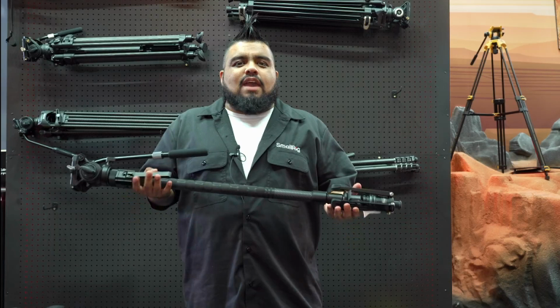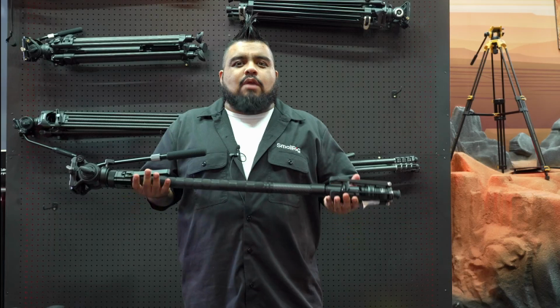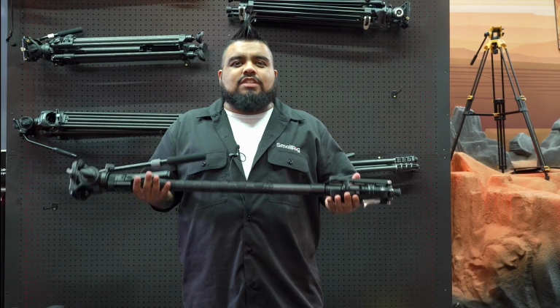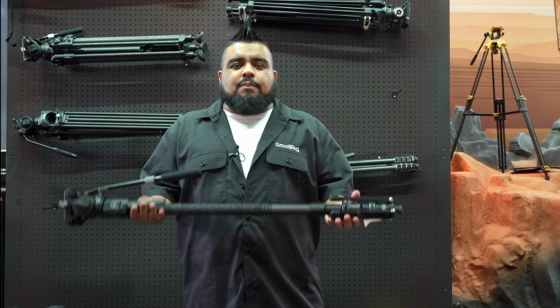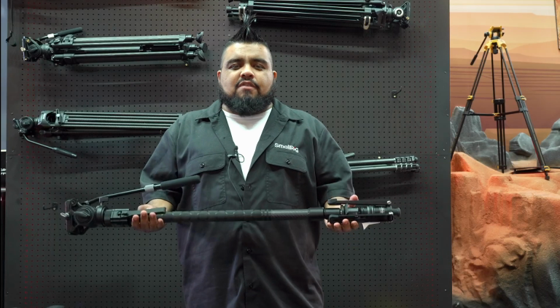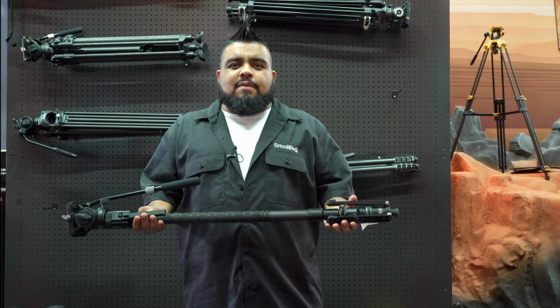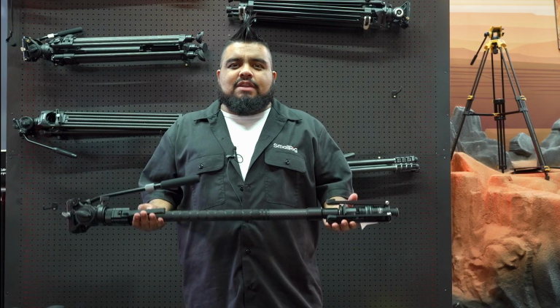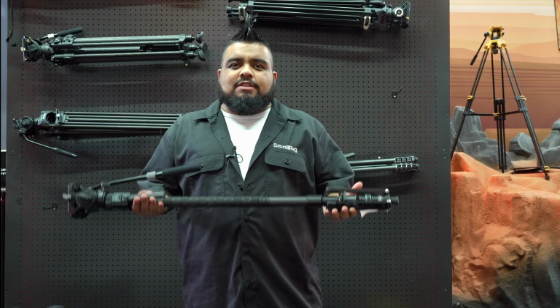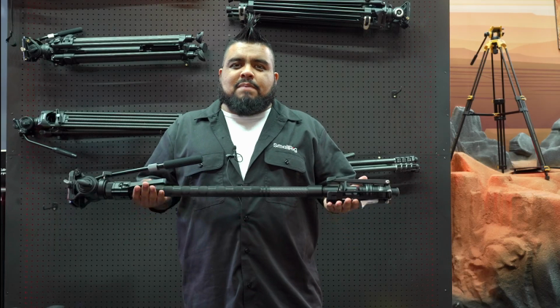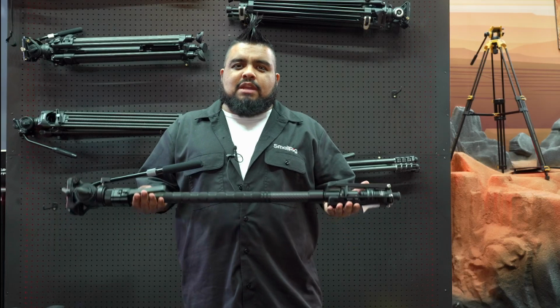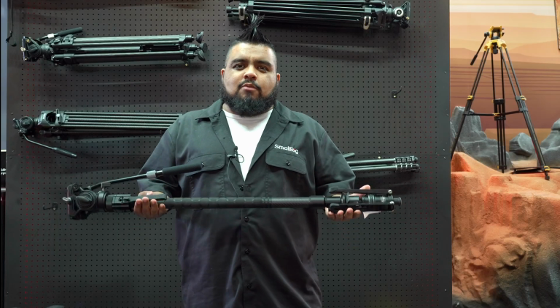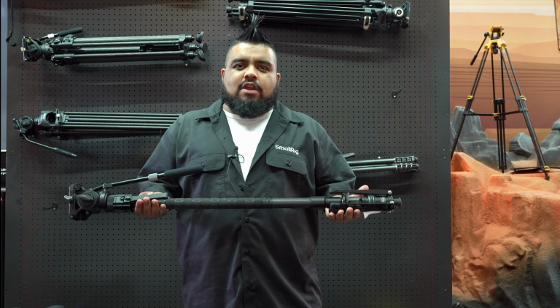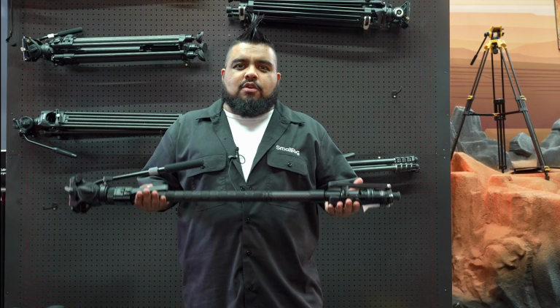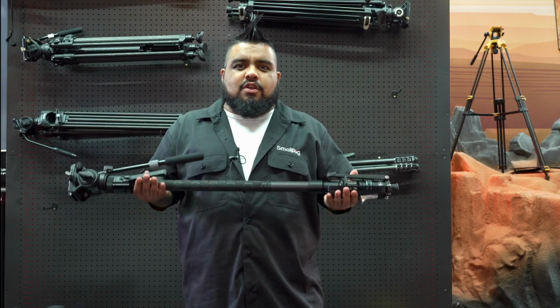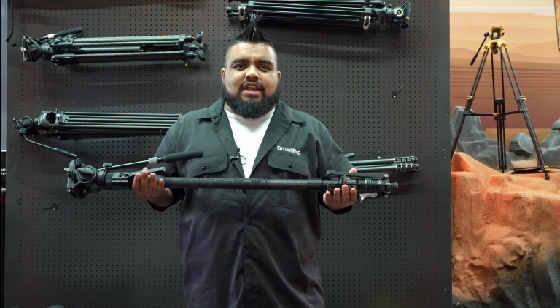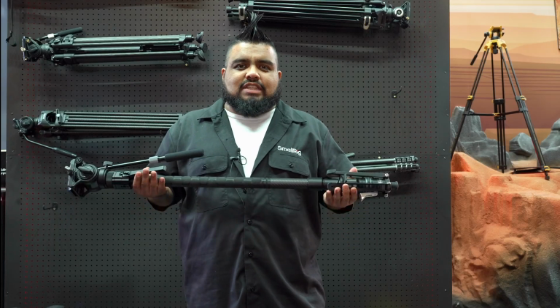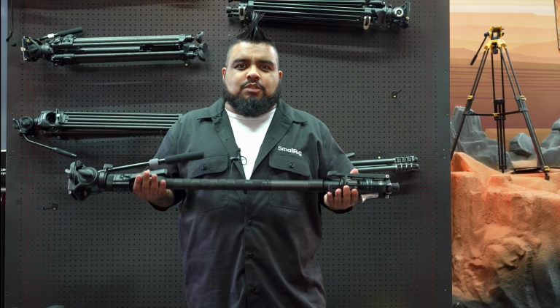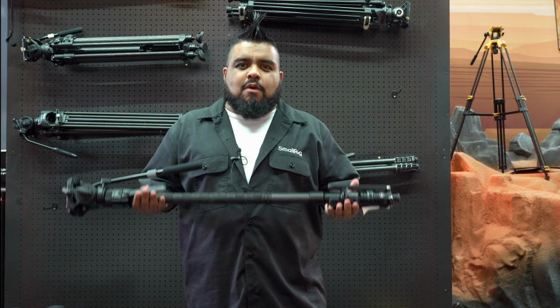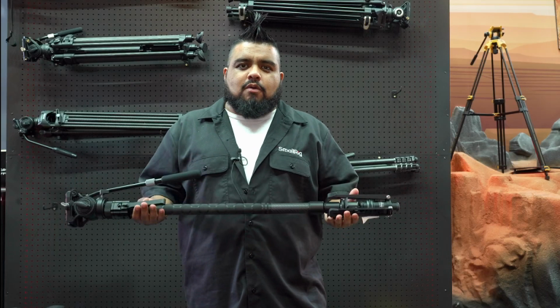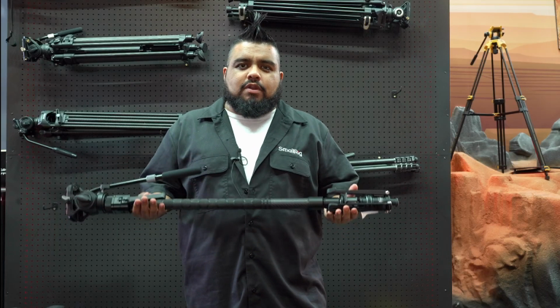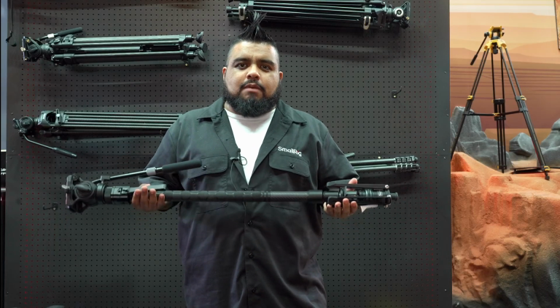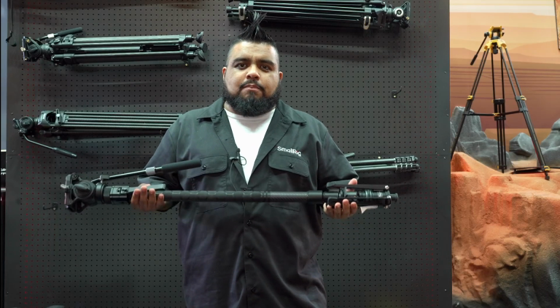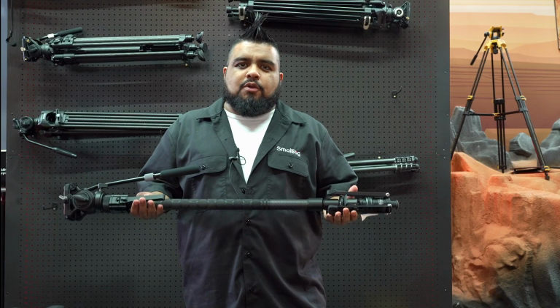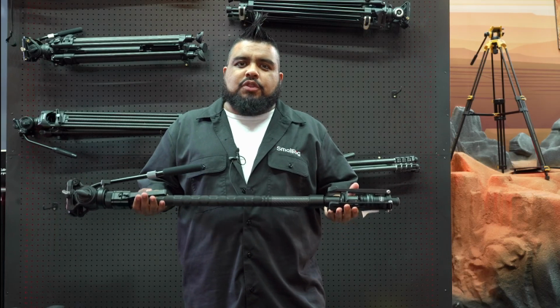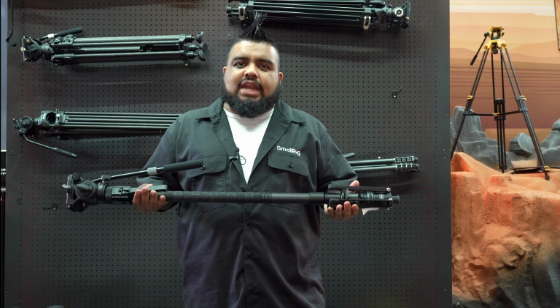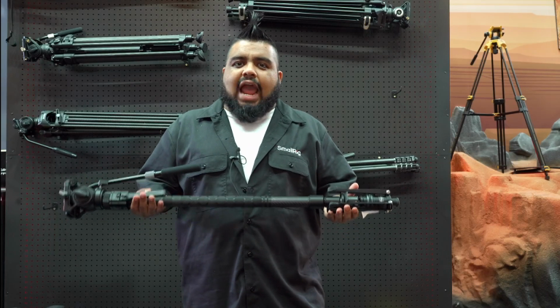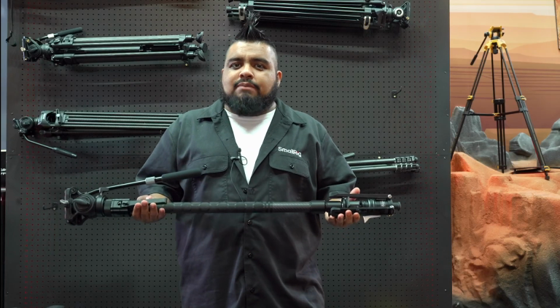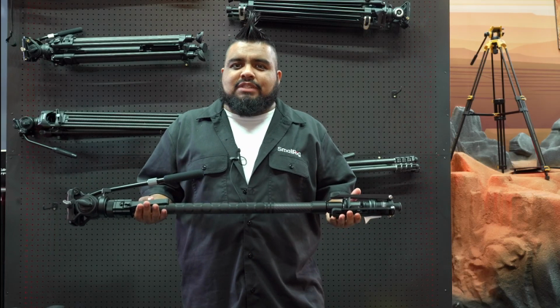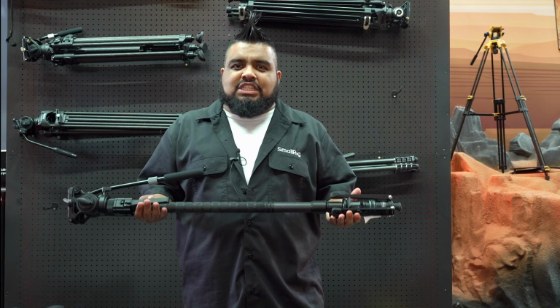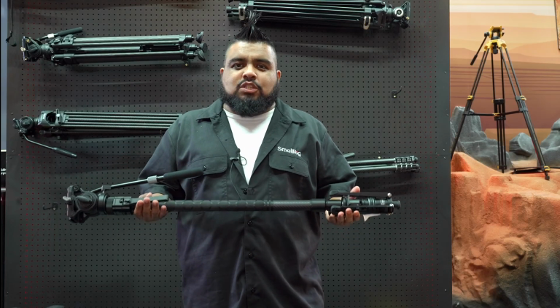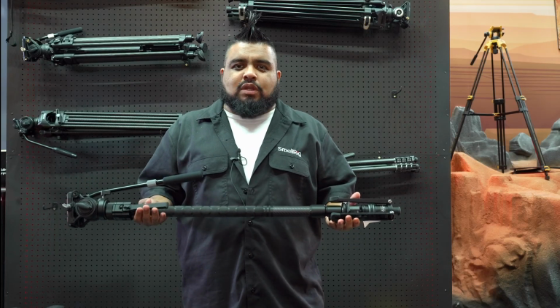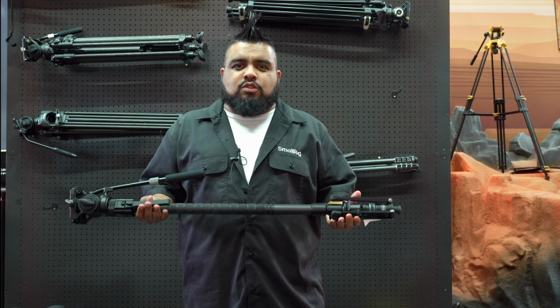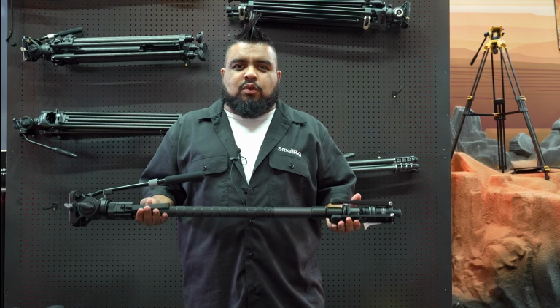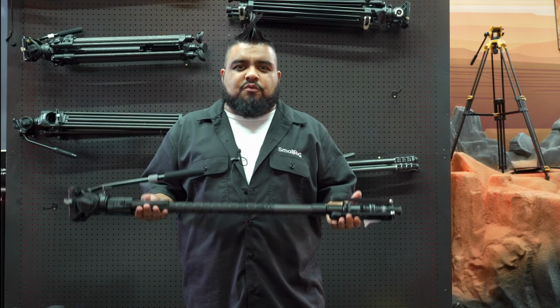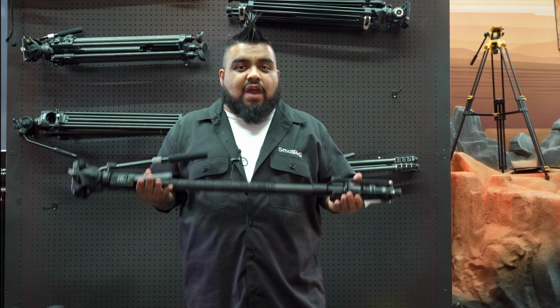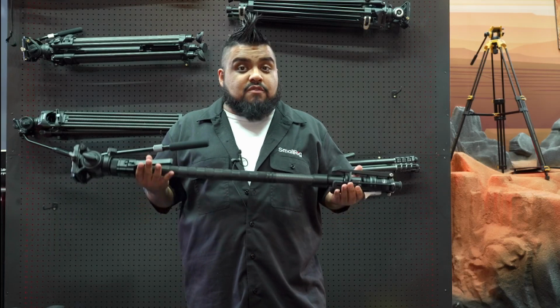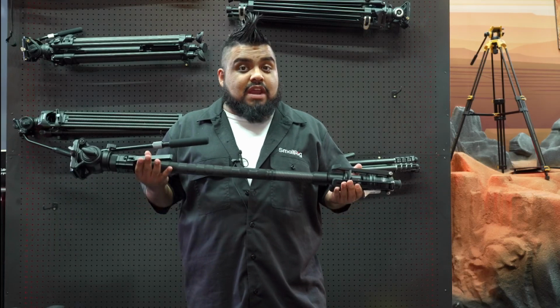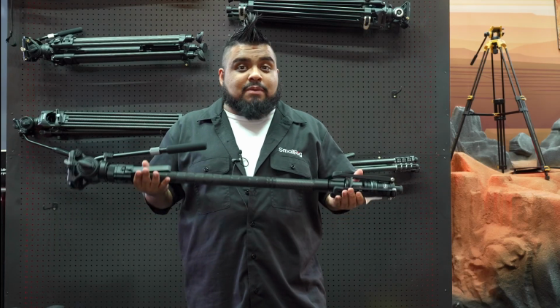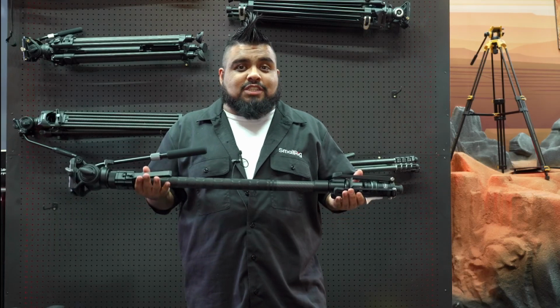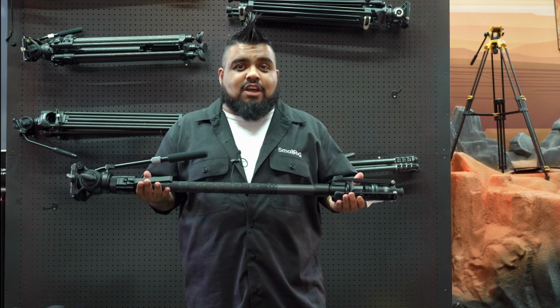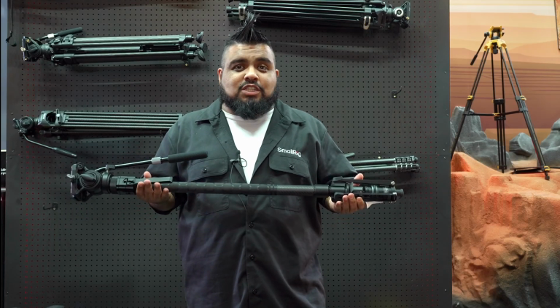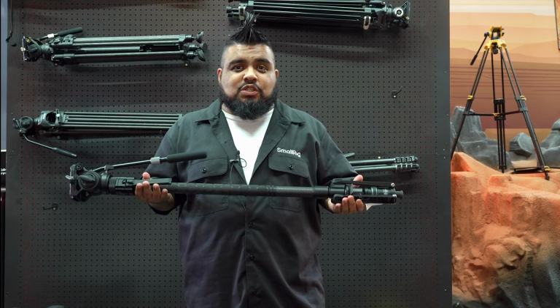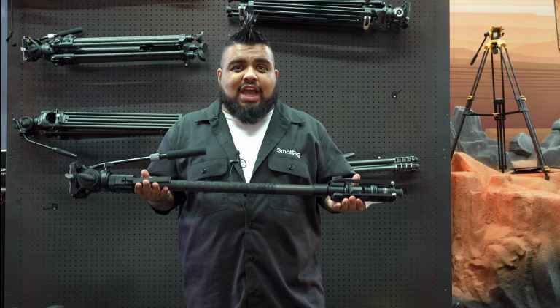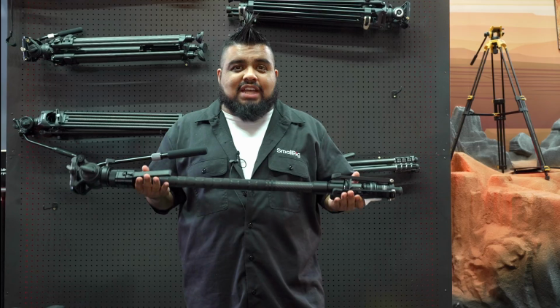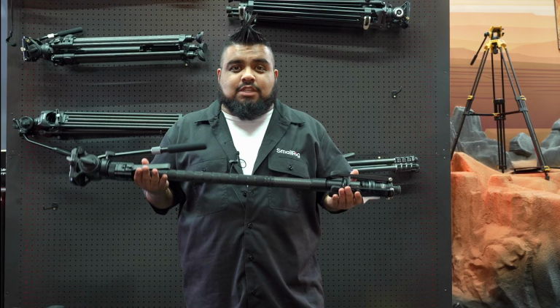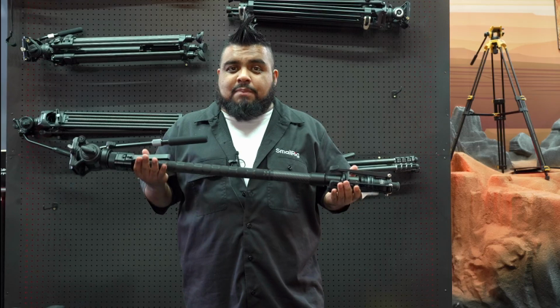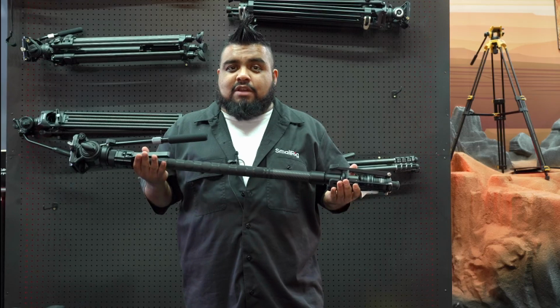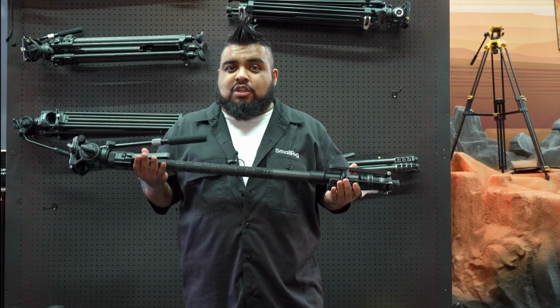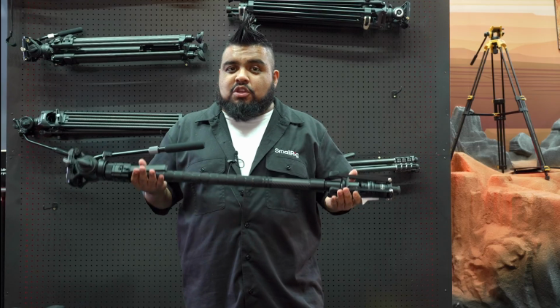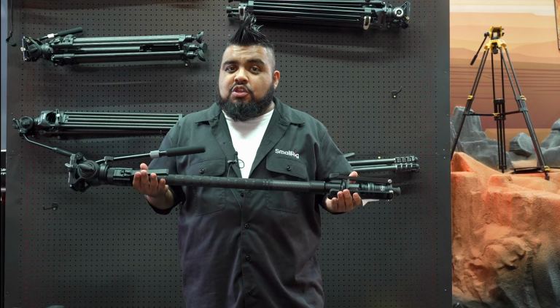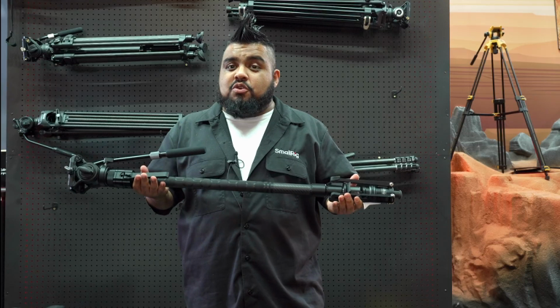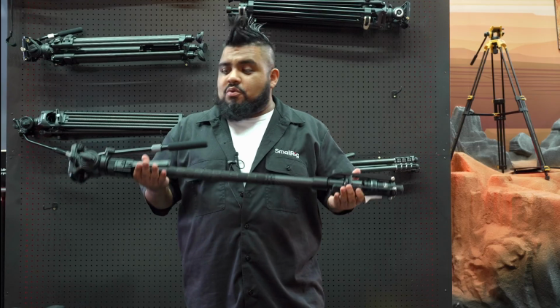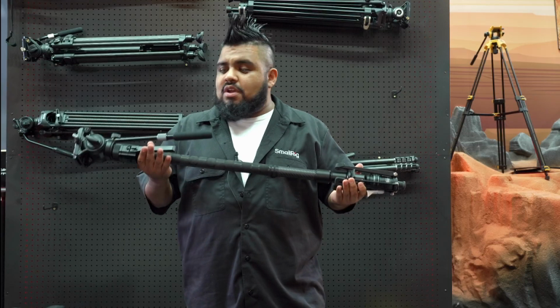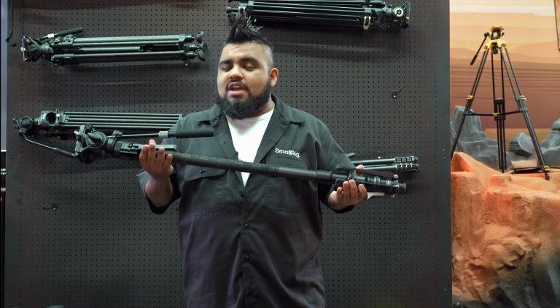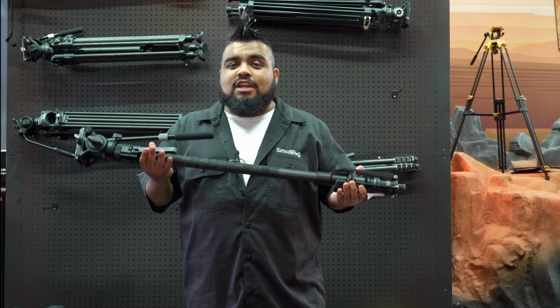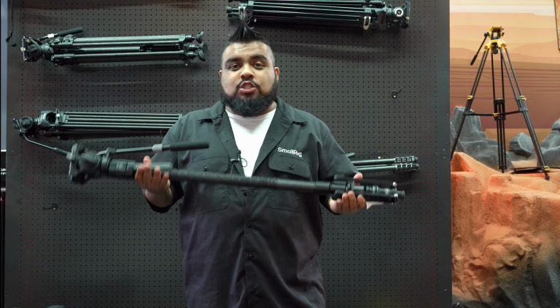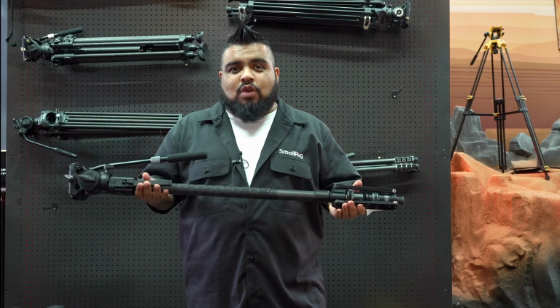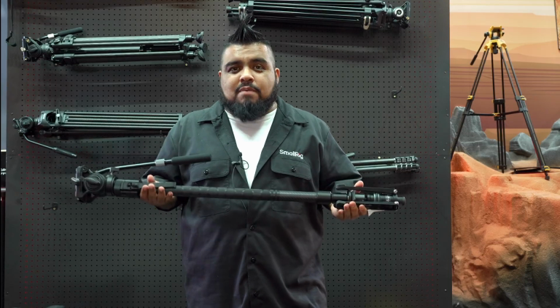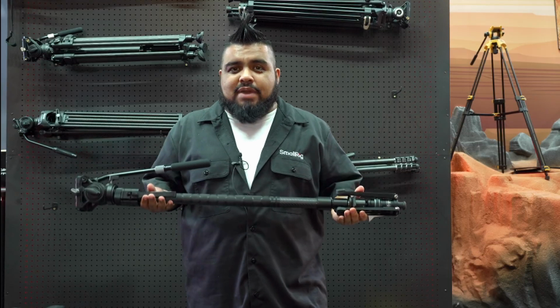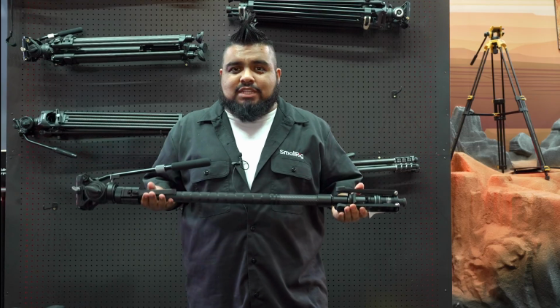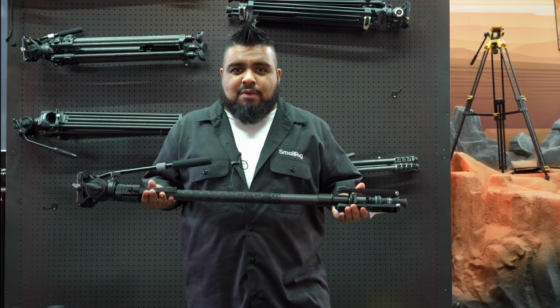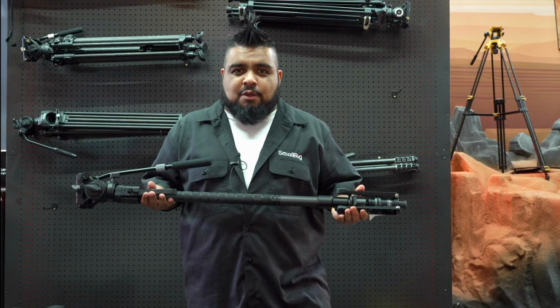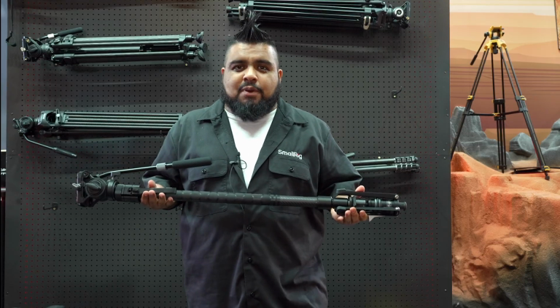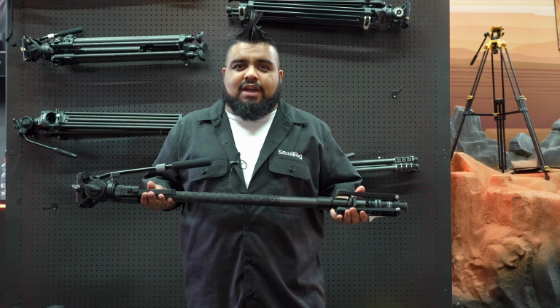Hey, what's up everybody? It's Manny Moreno here at the SmallRig booth at IBC 2025, and I'm going to talk to you guys about the new Tribex monopod.